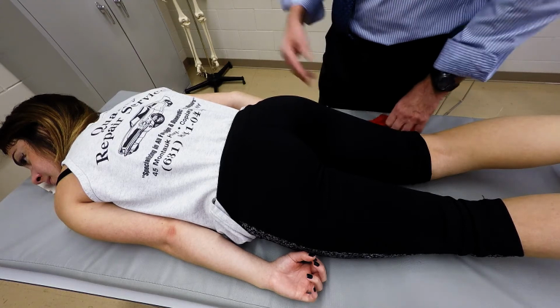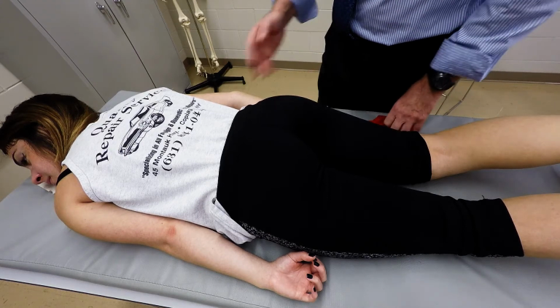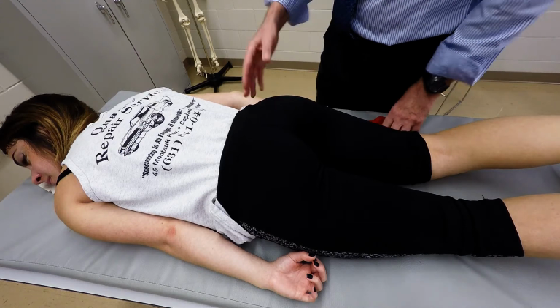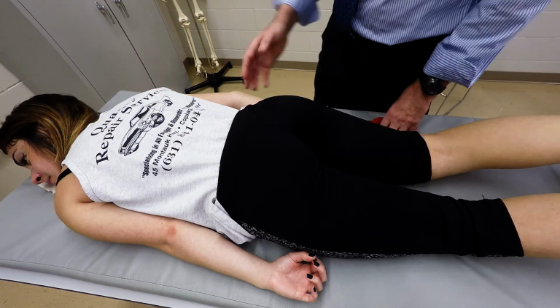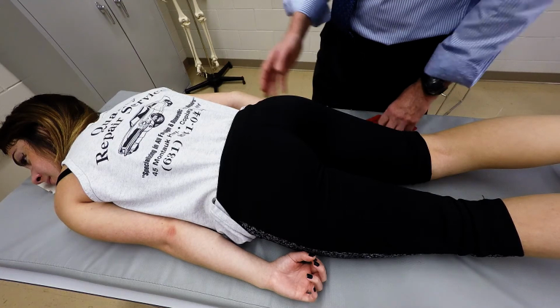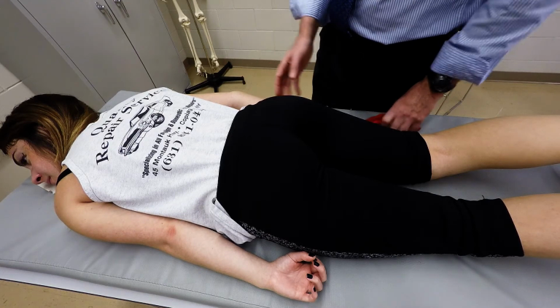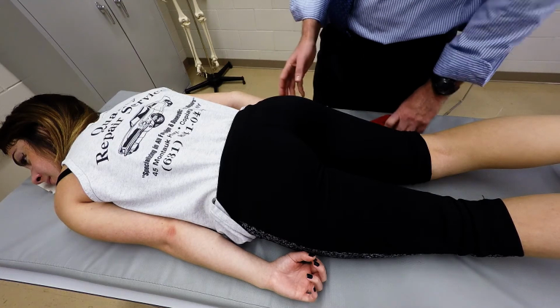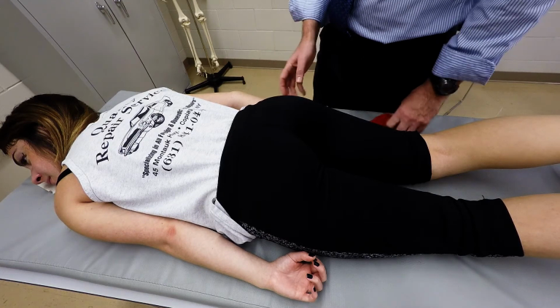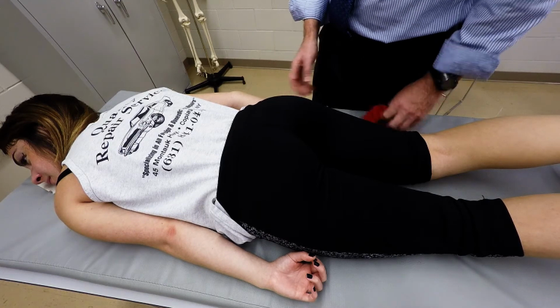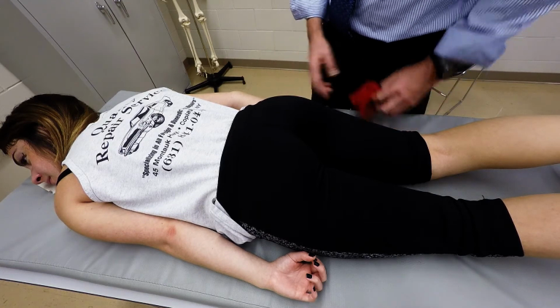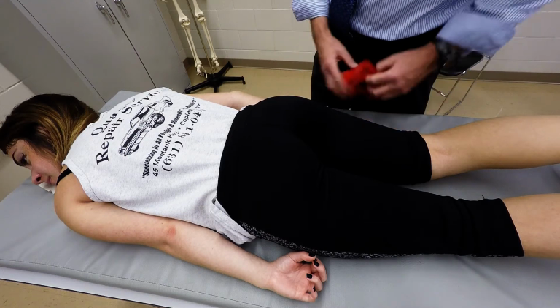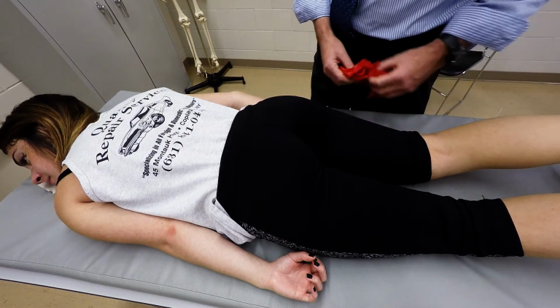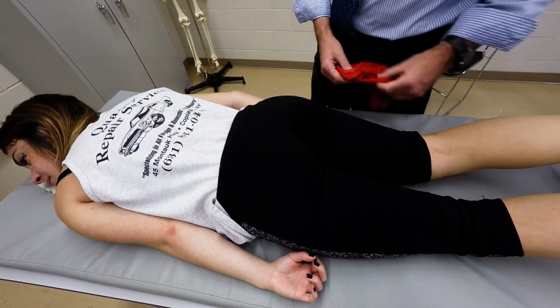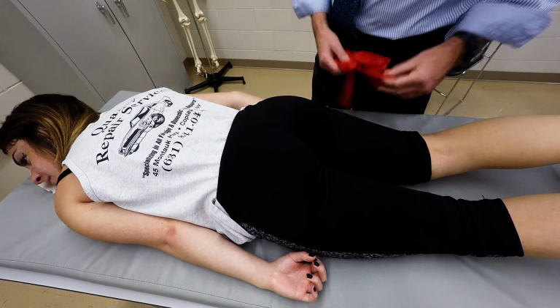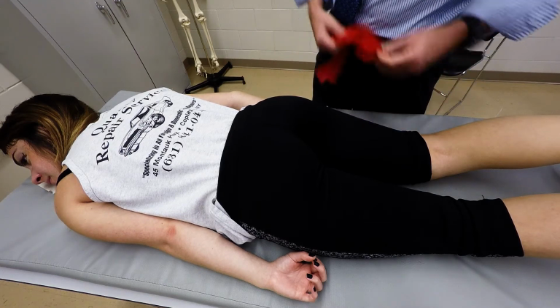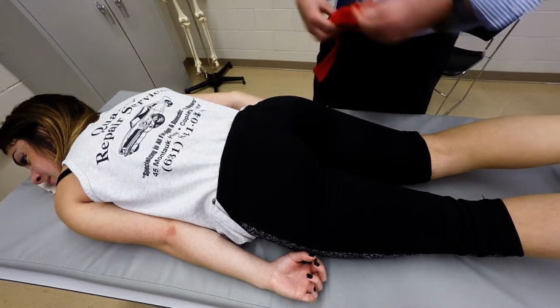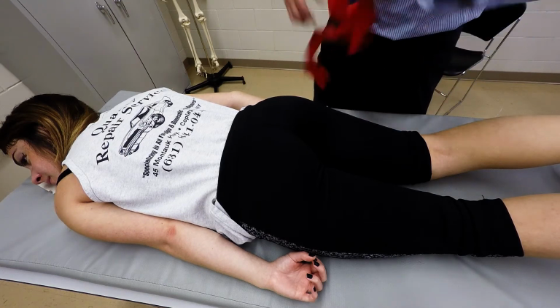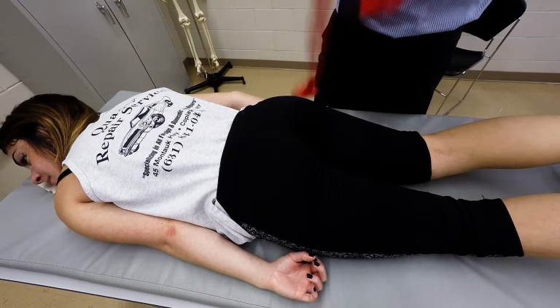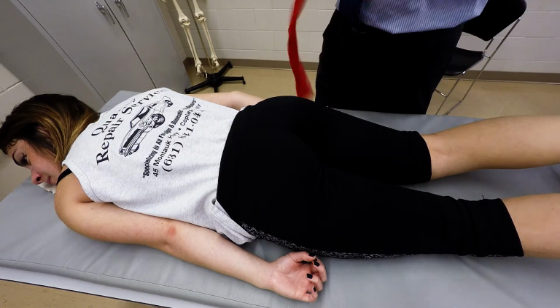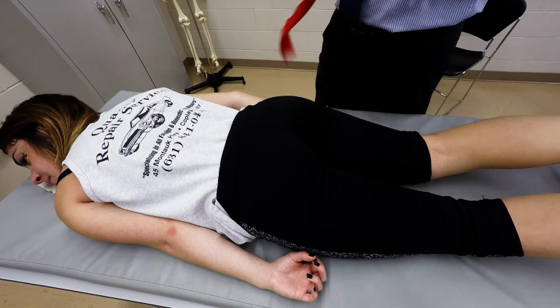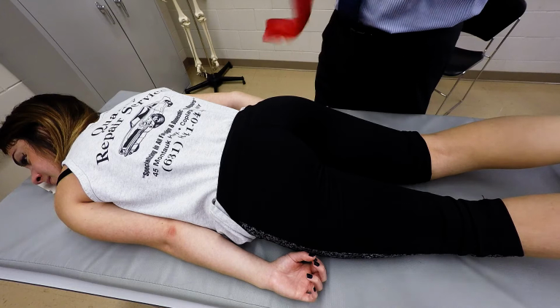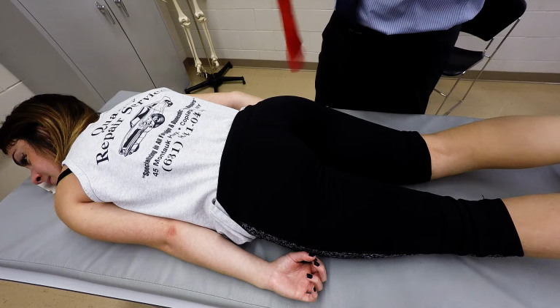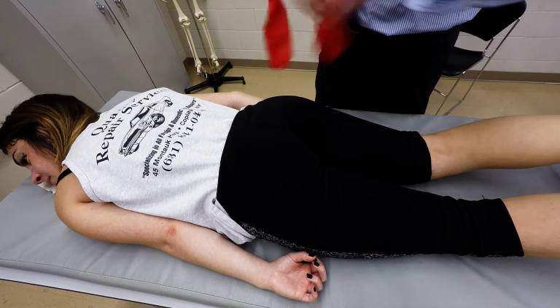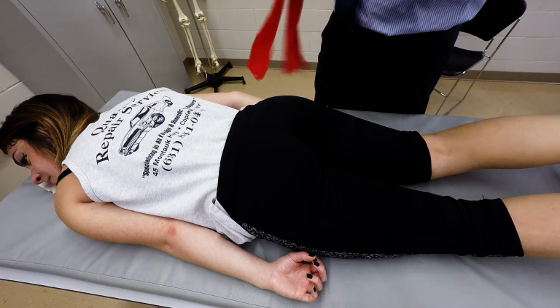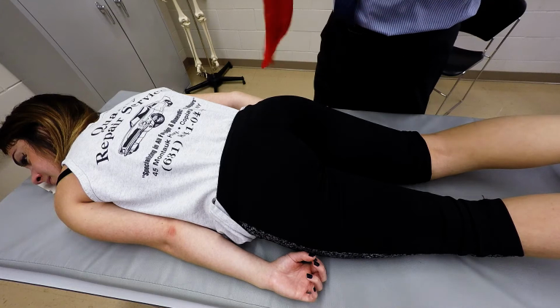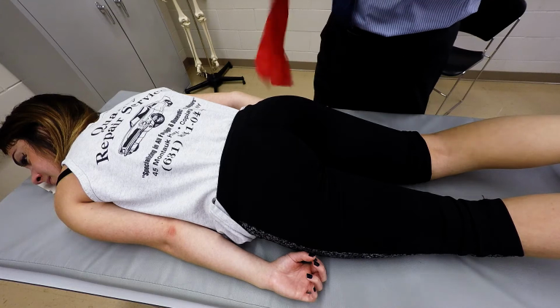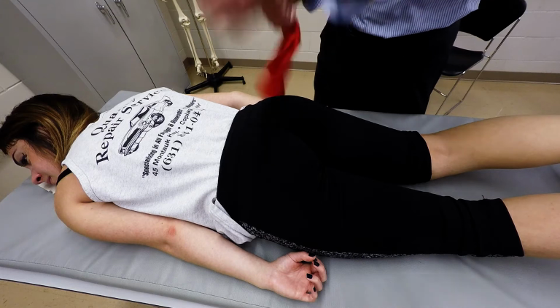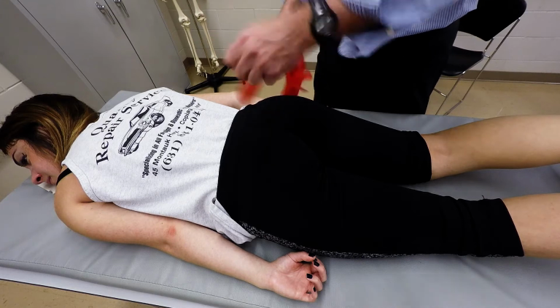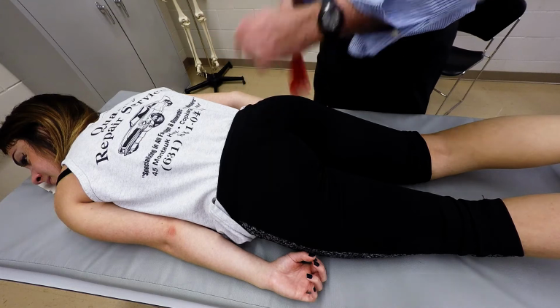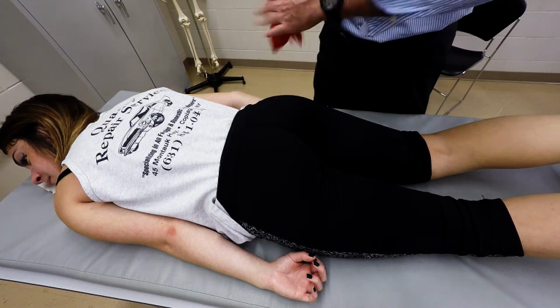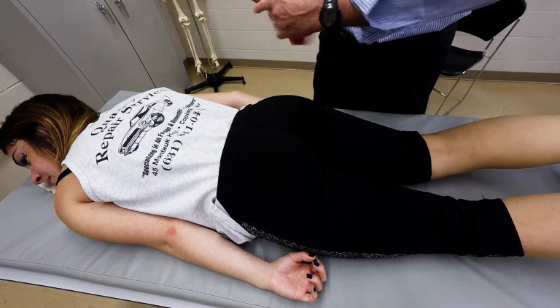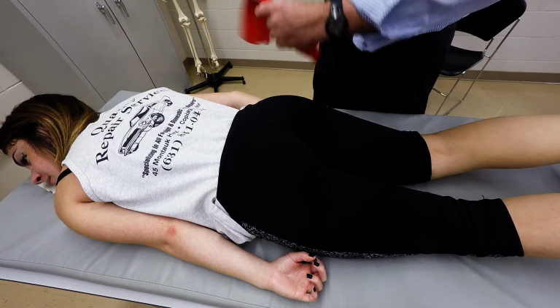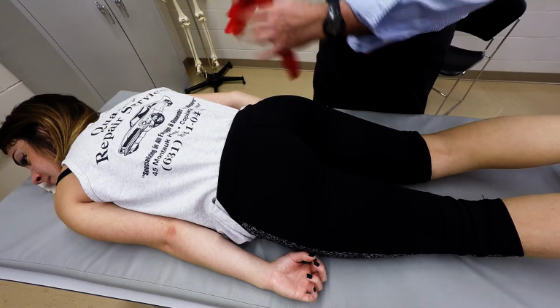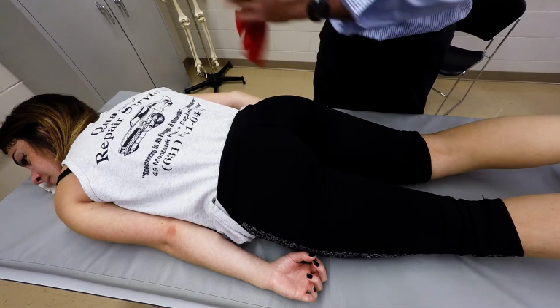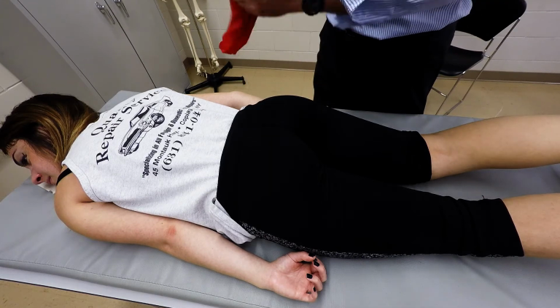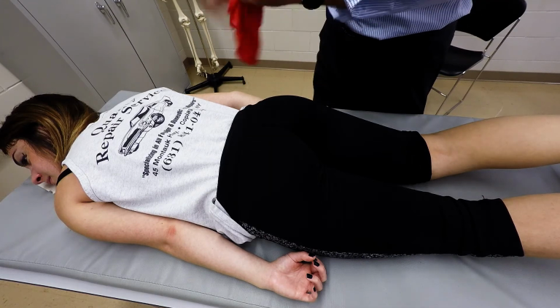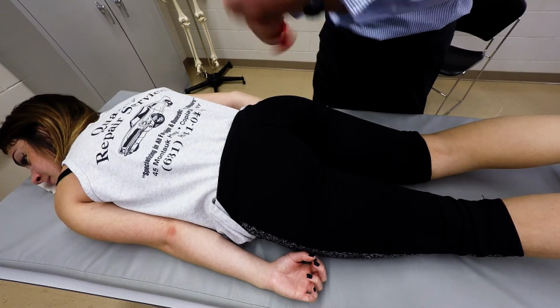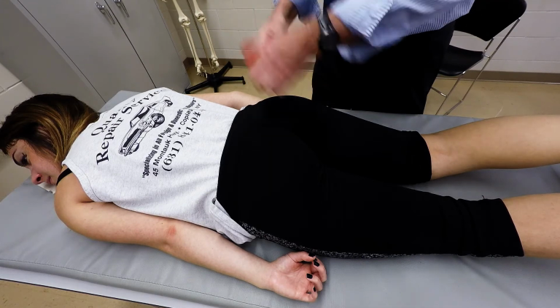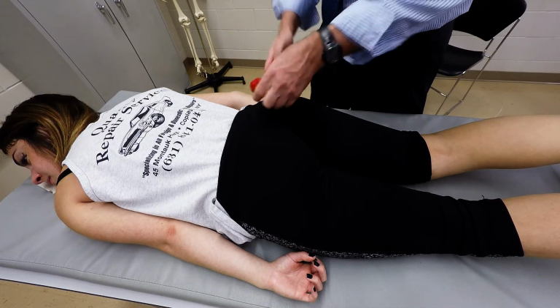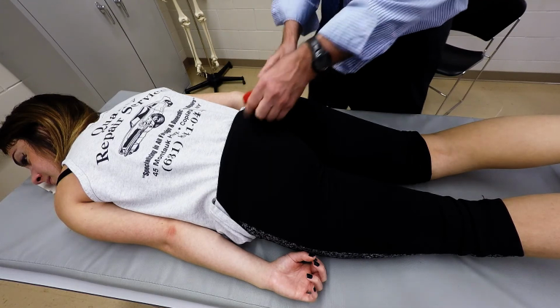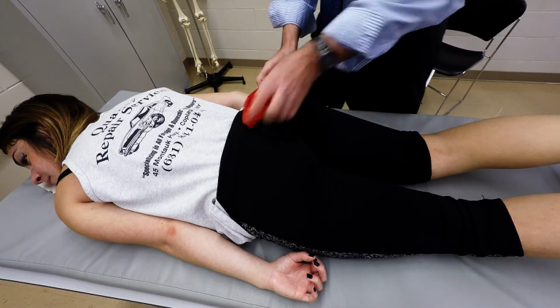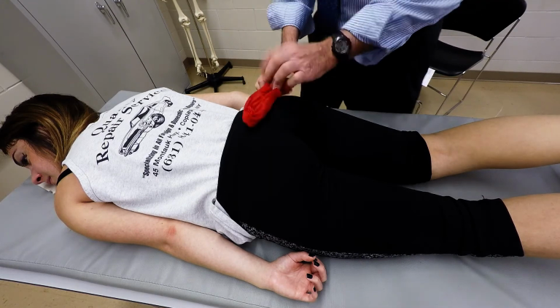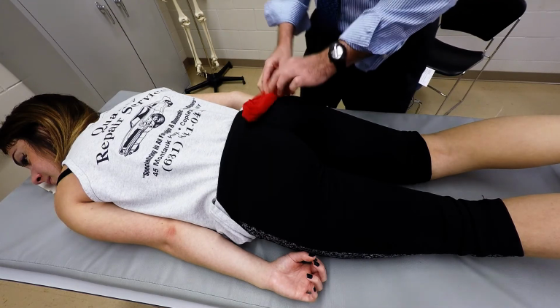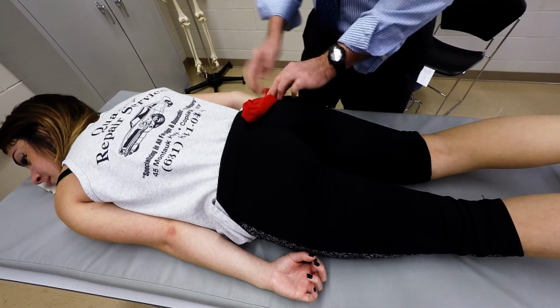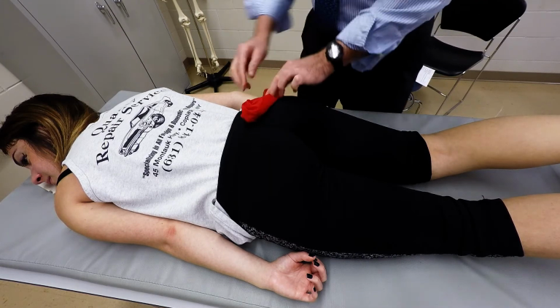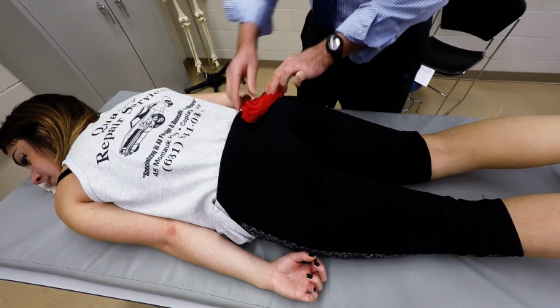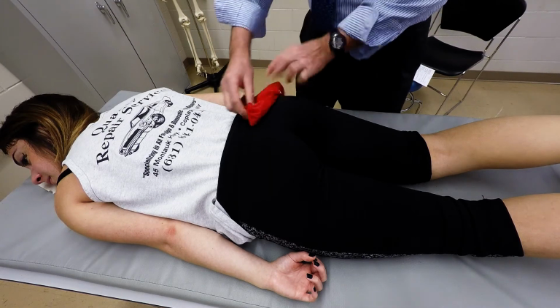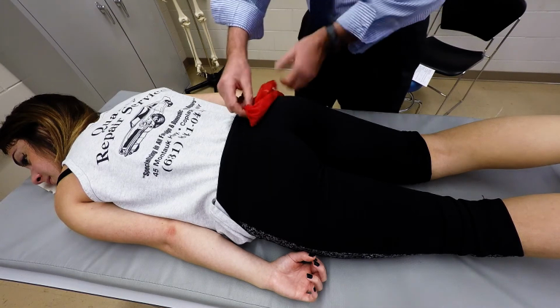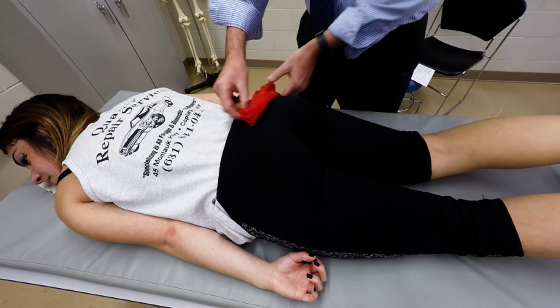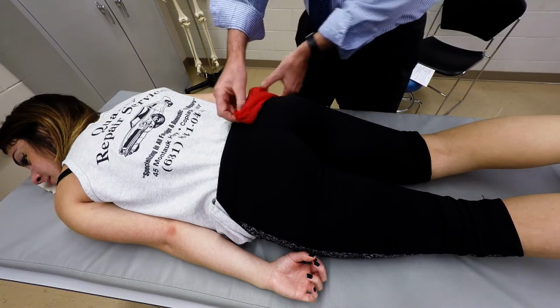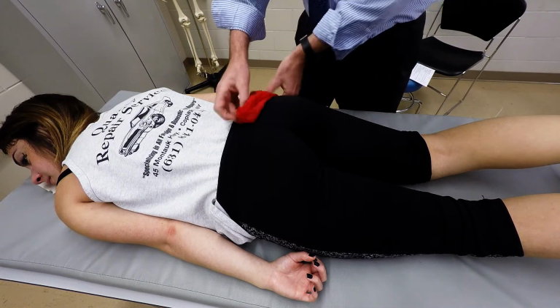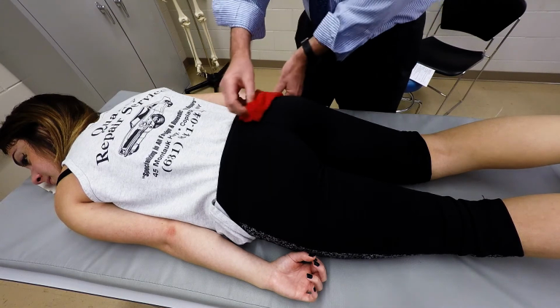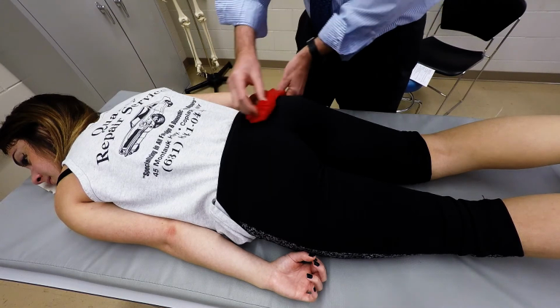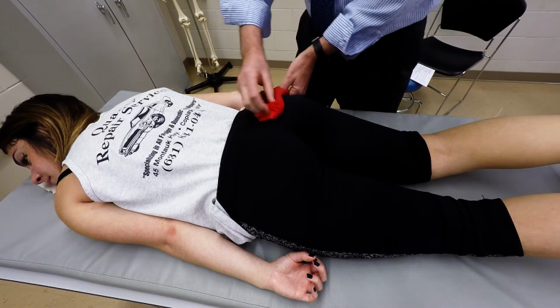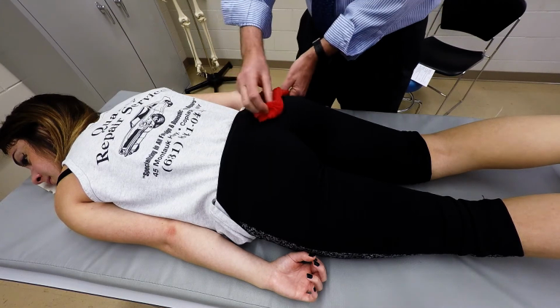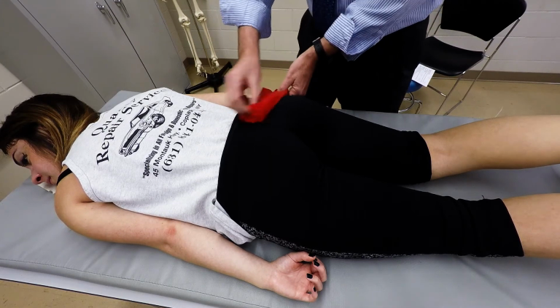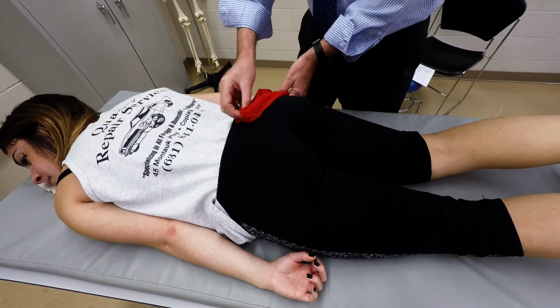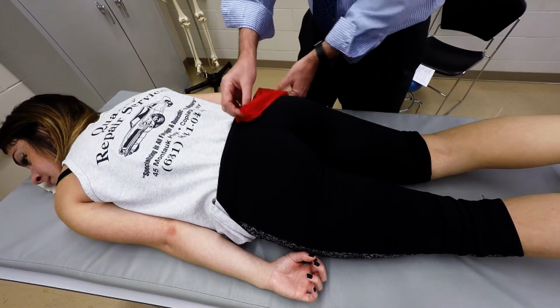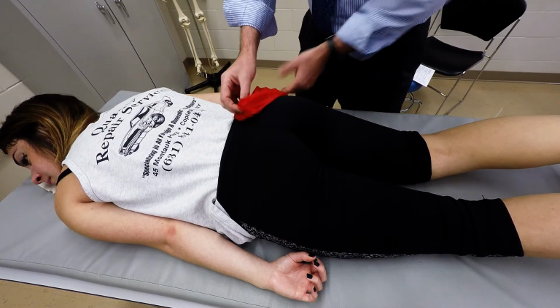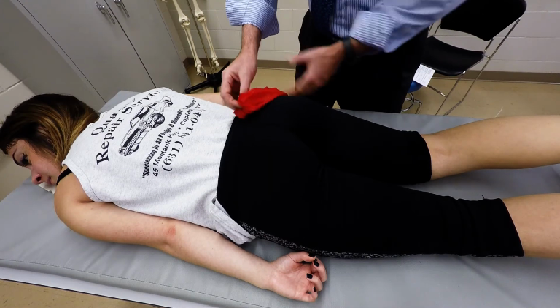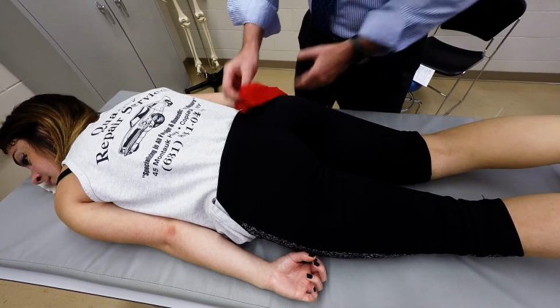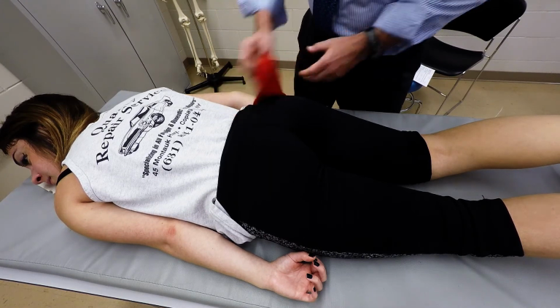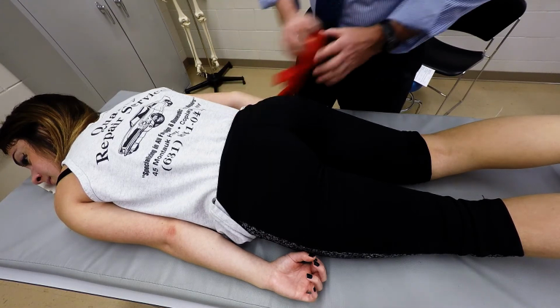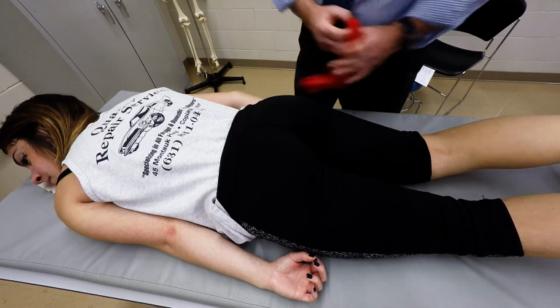It's a powerful hip extensor. The muscle is going to be positioned just like this — it's the big gluteal muscle.